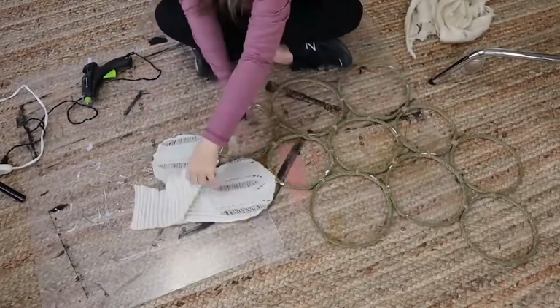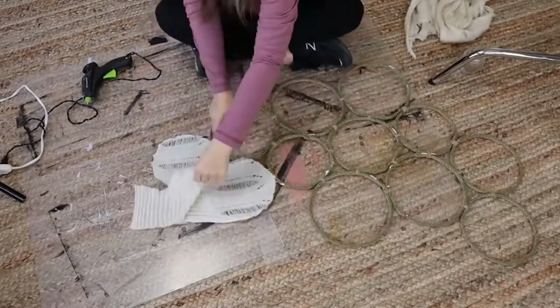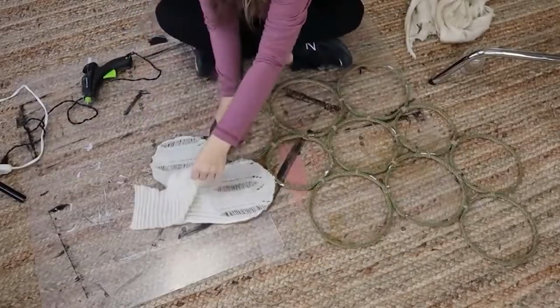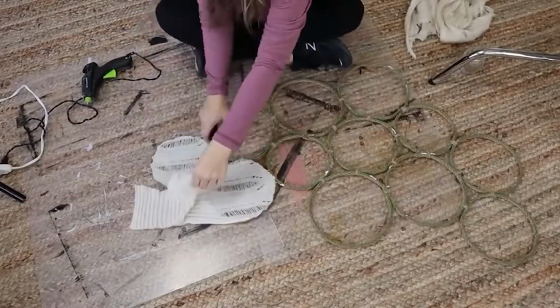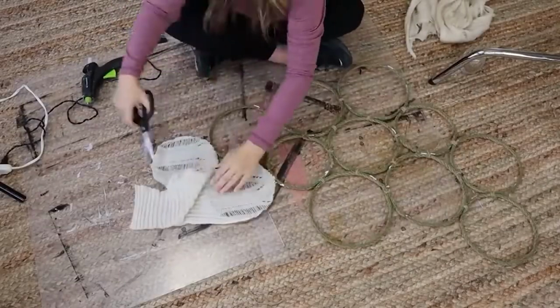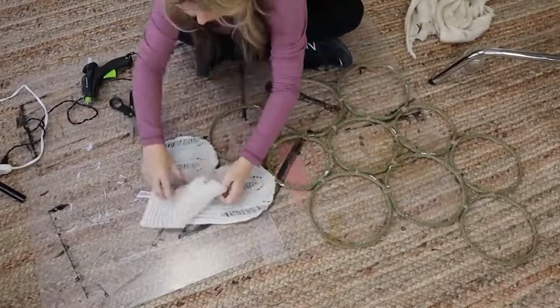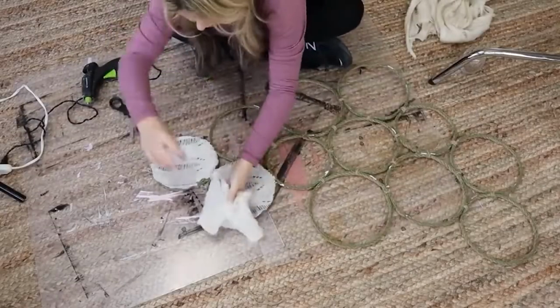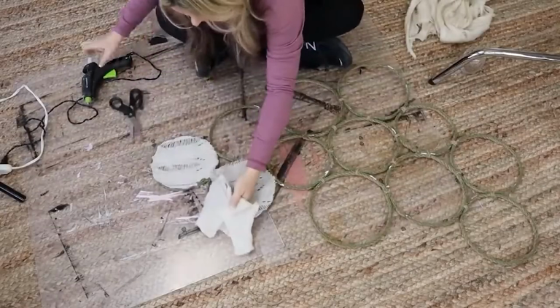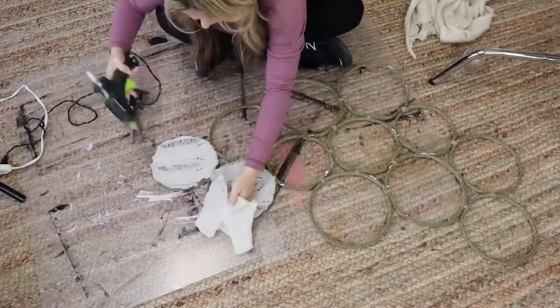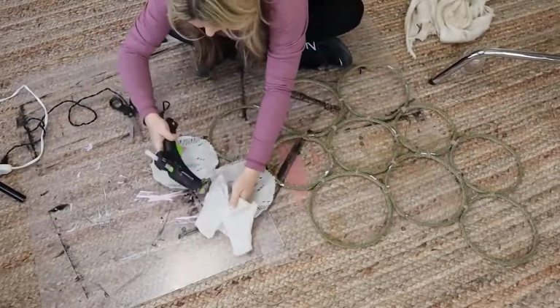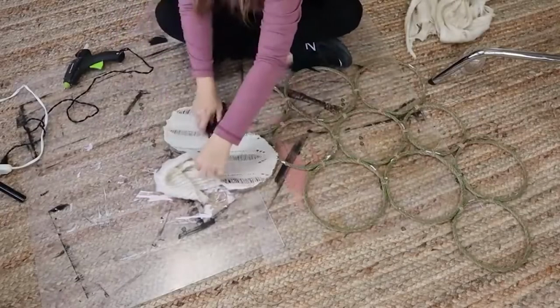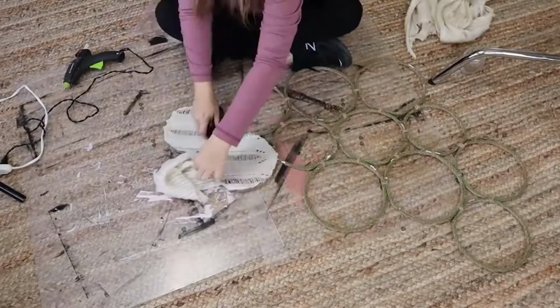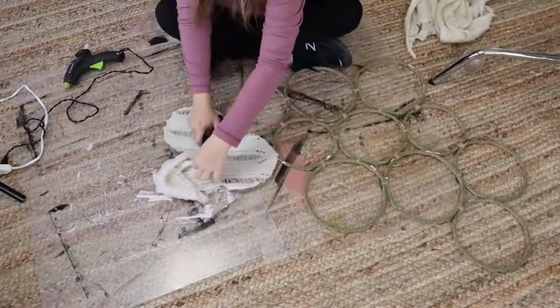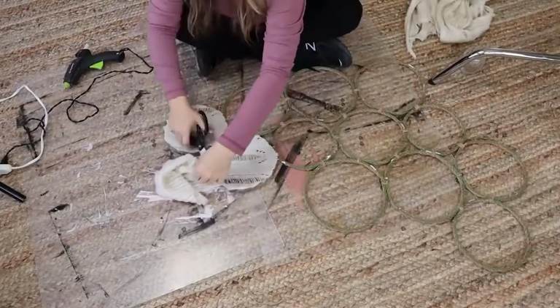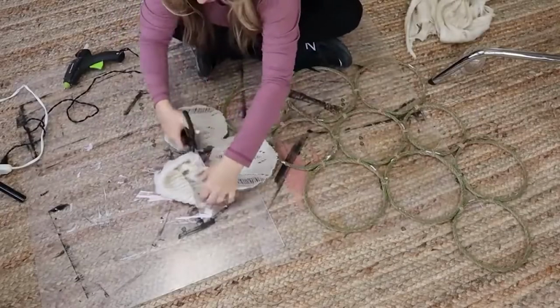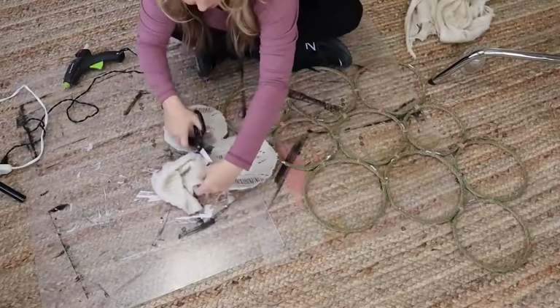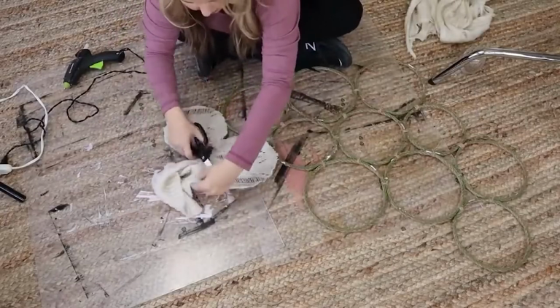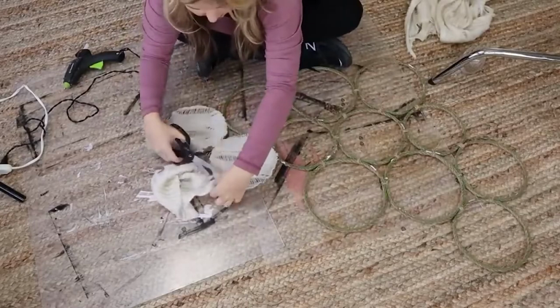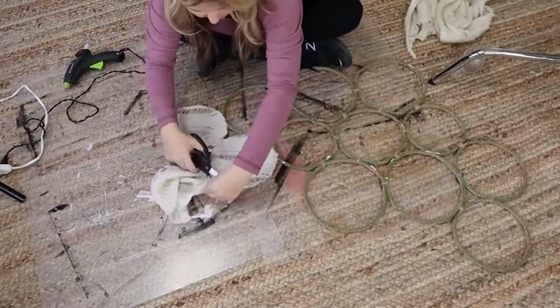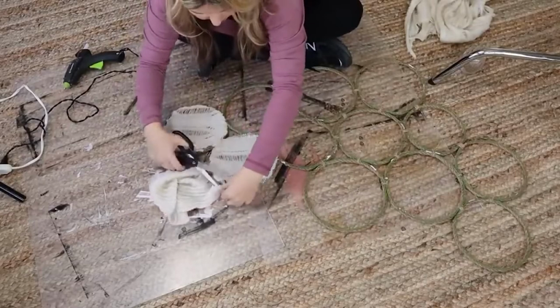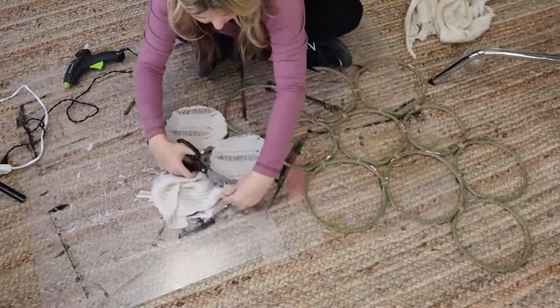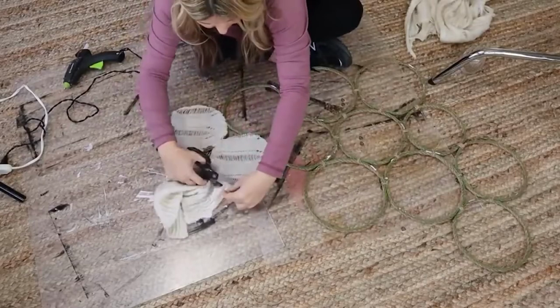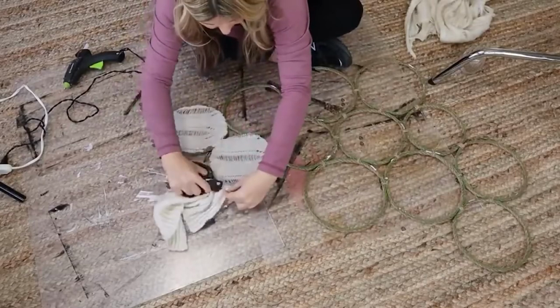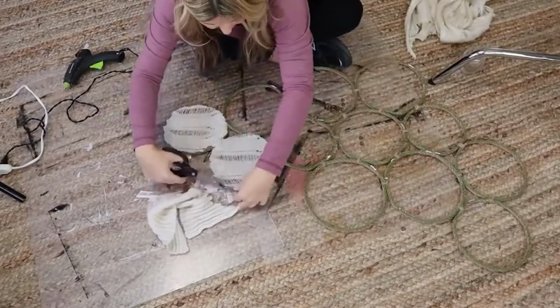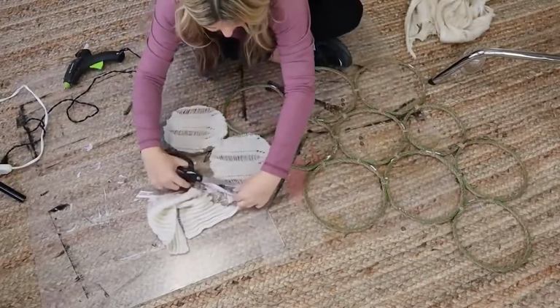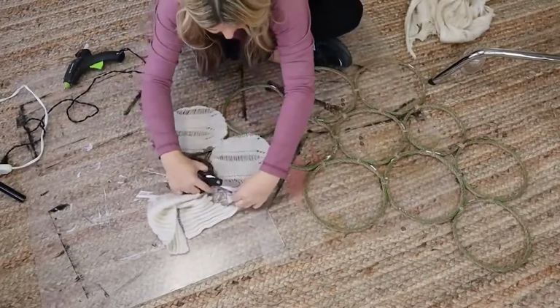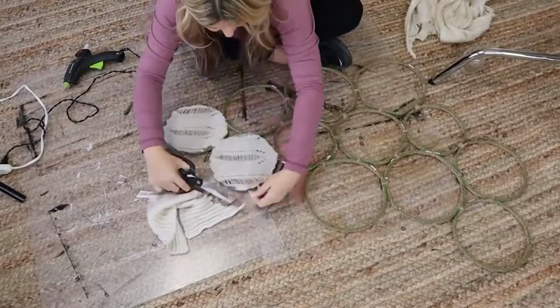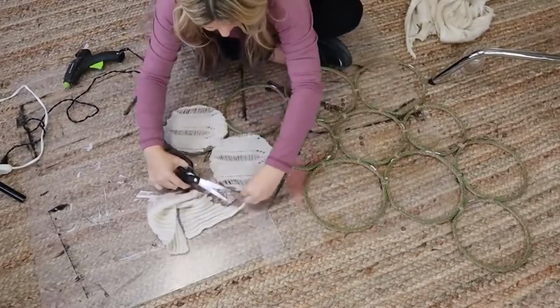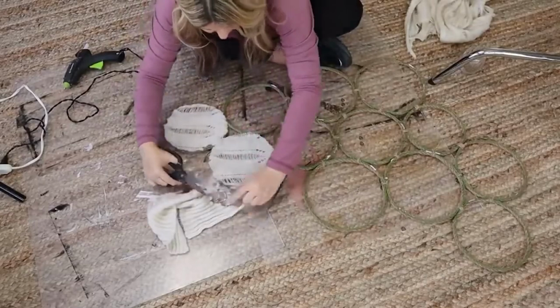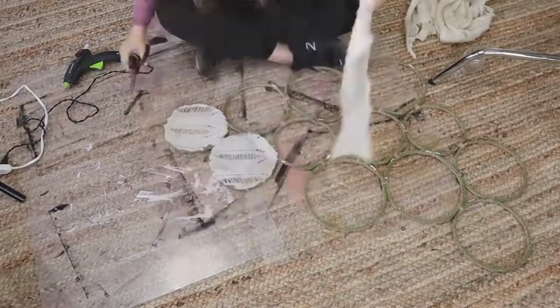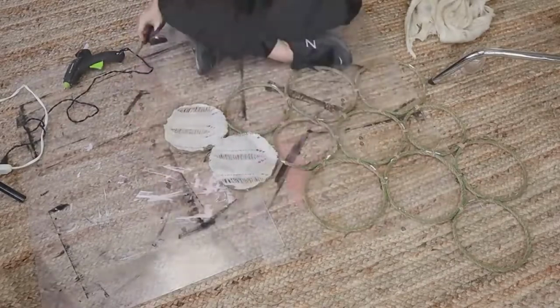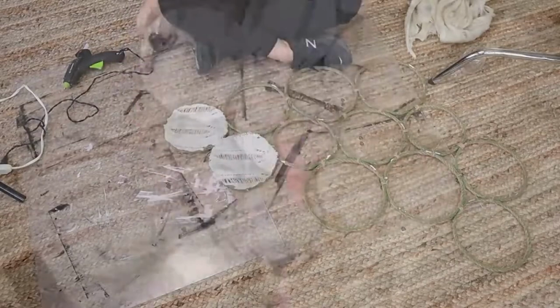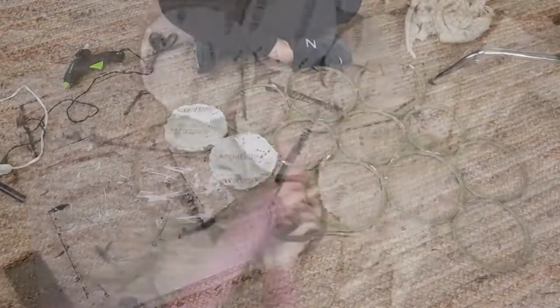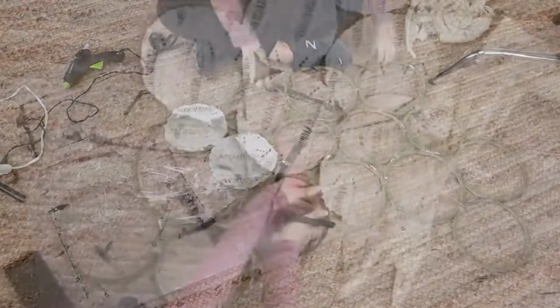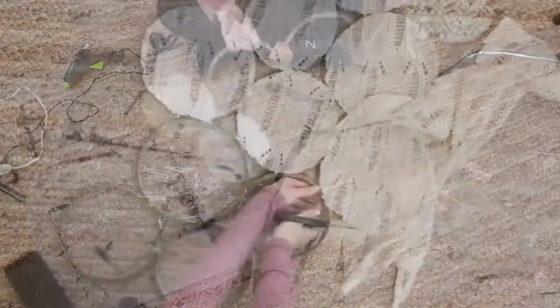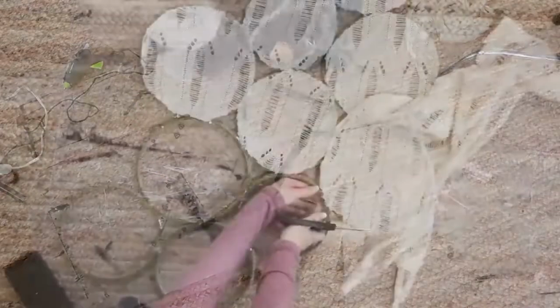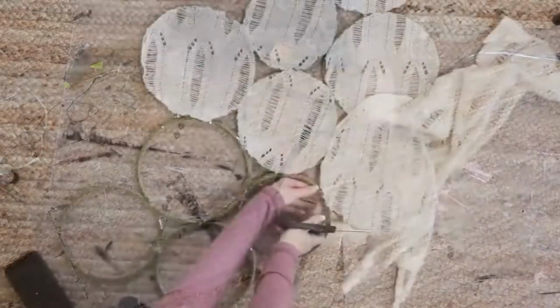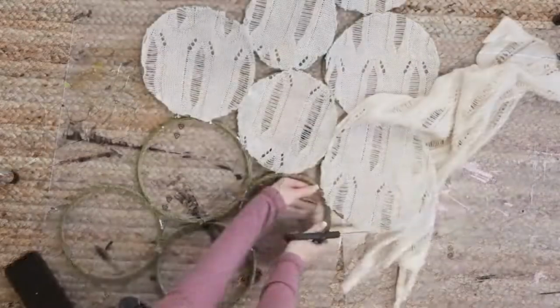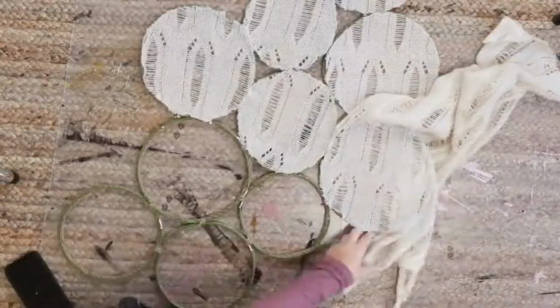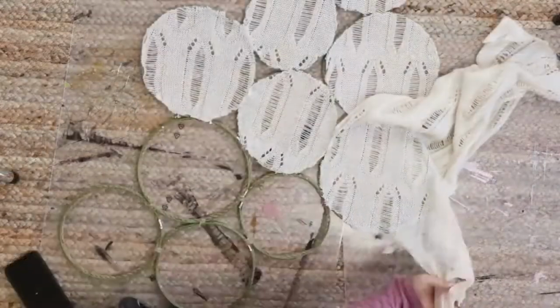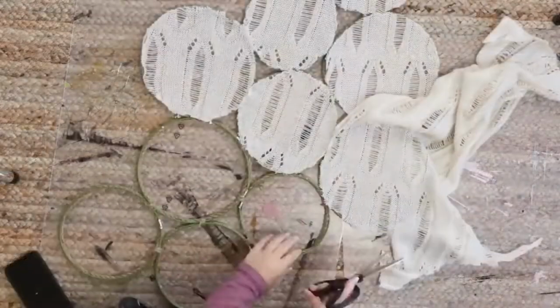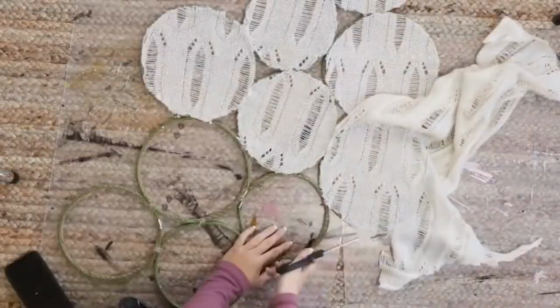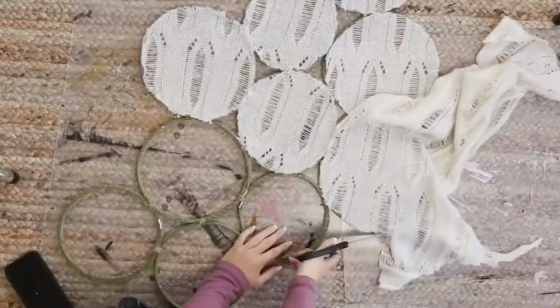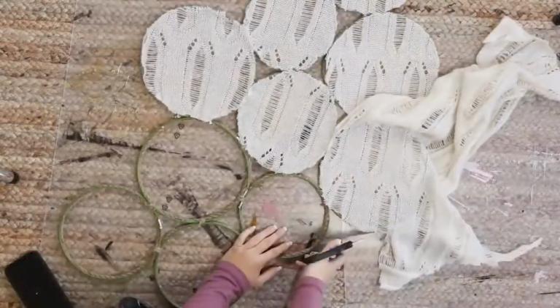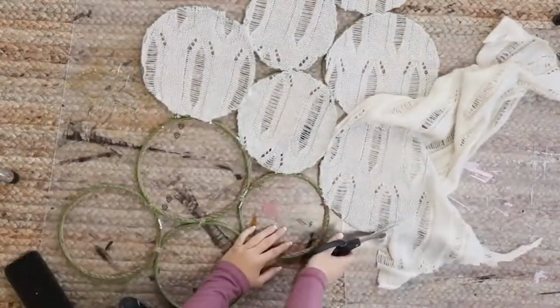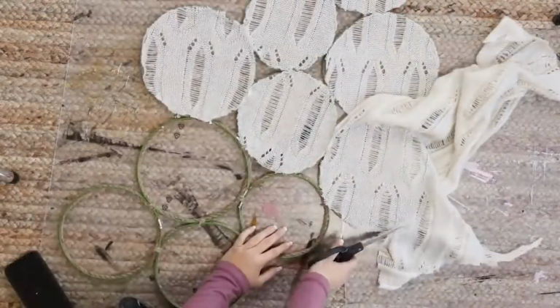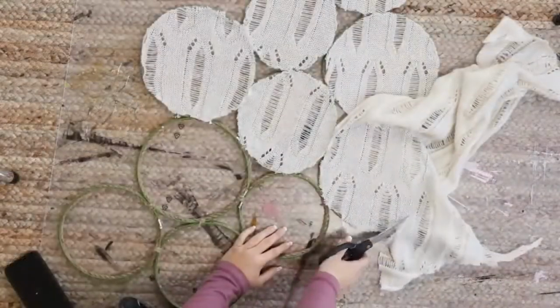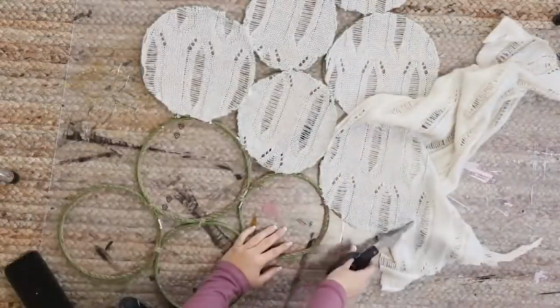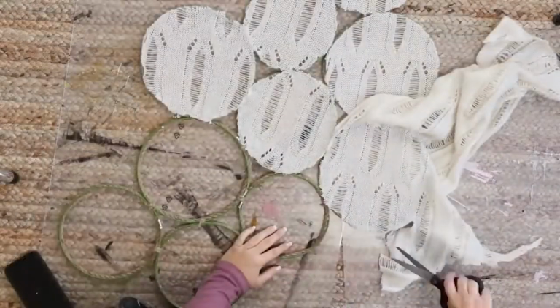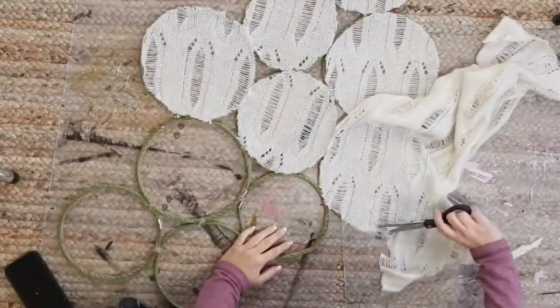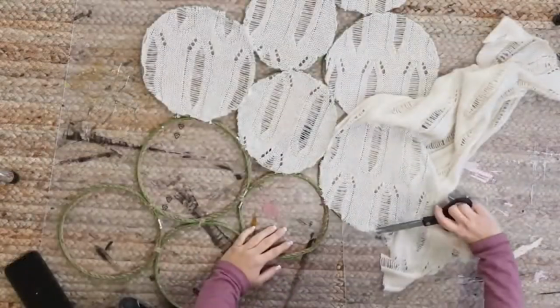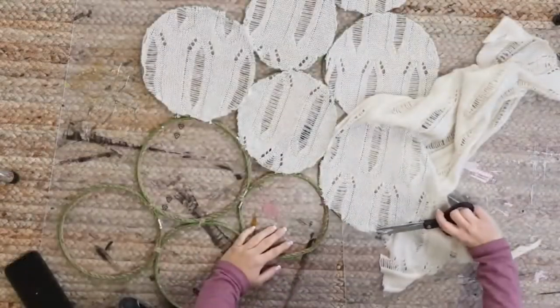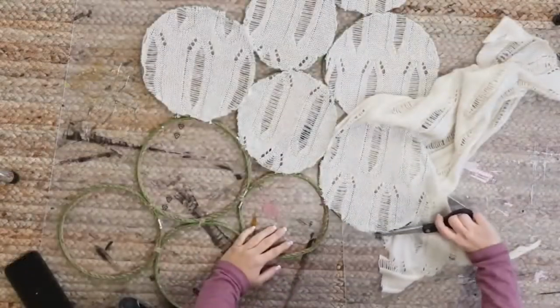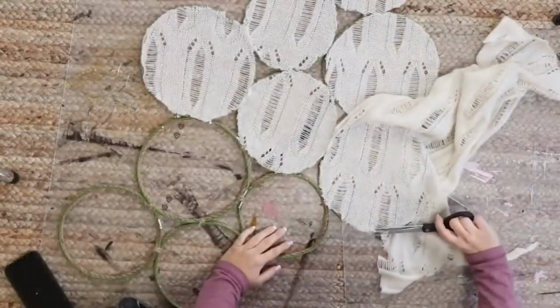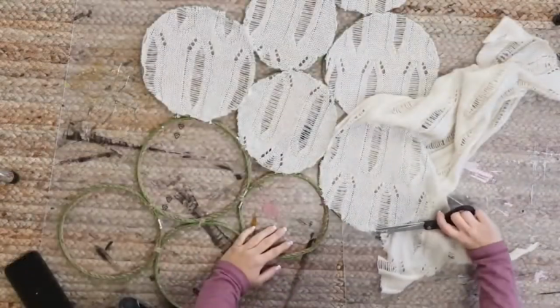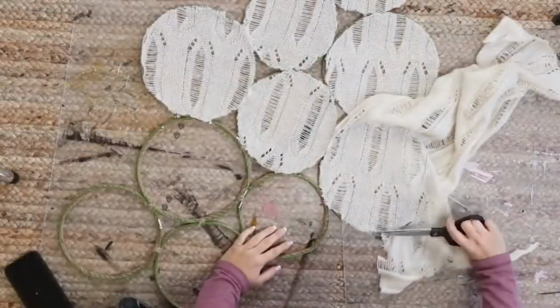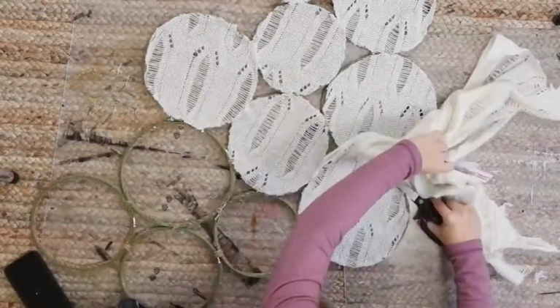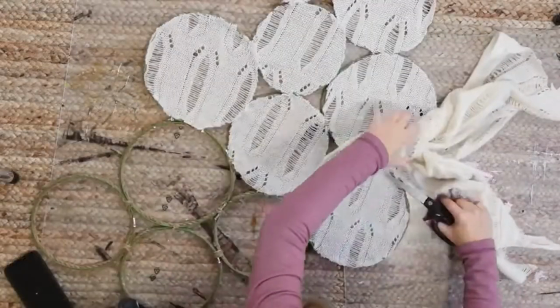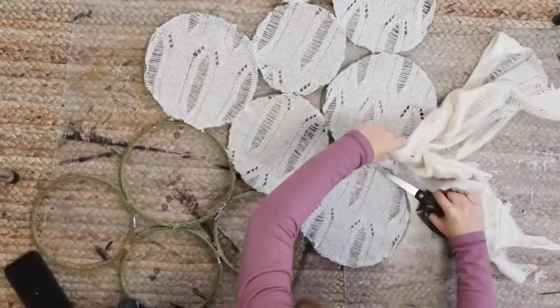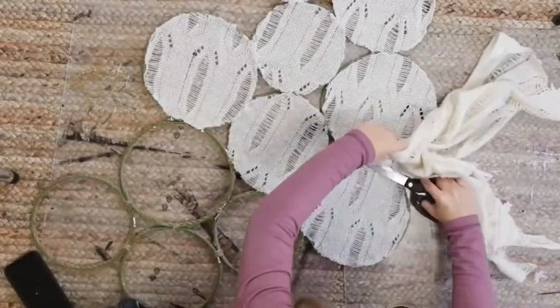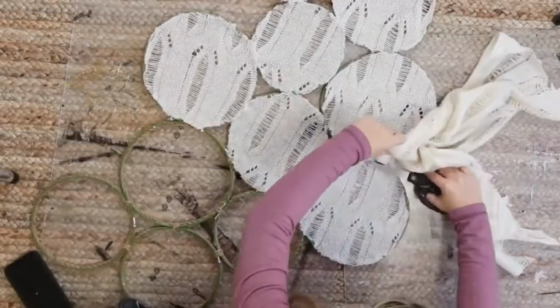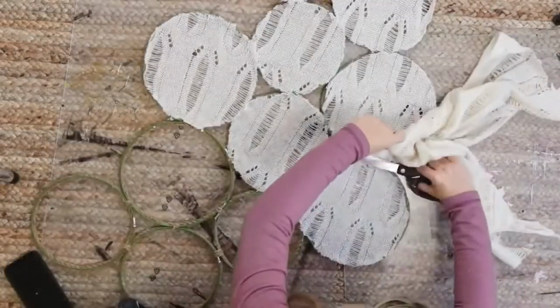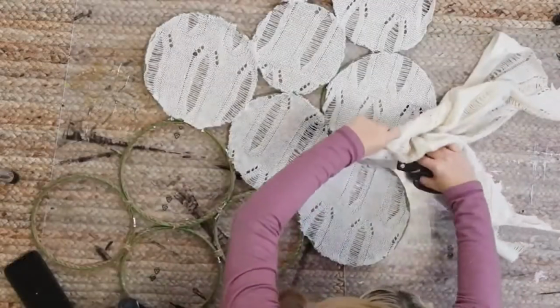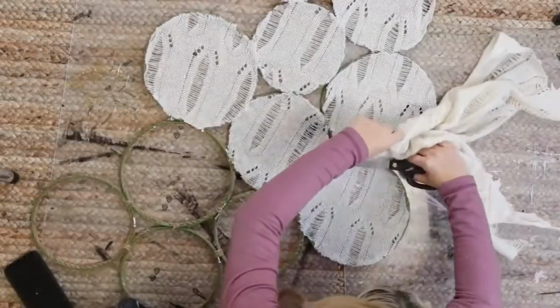That was my last step. From there, I just hung it on the wall with command strips because it really wasn't heavy at all.